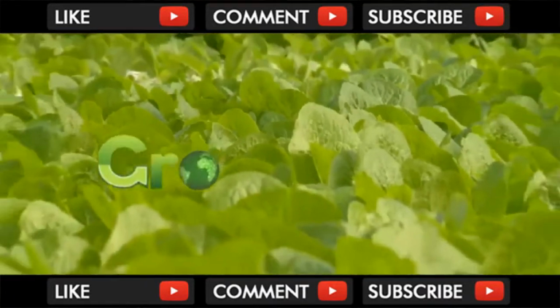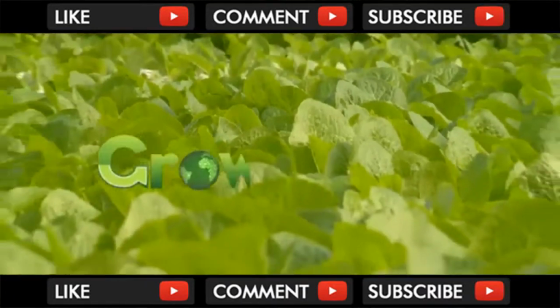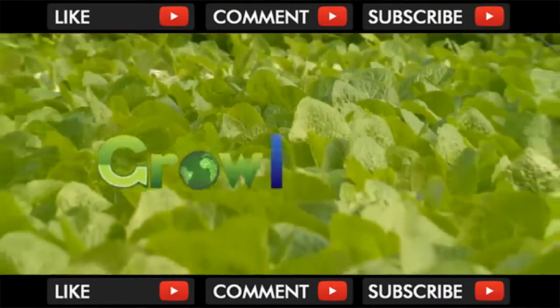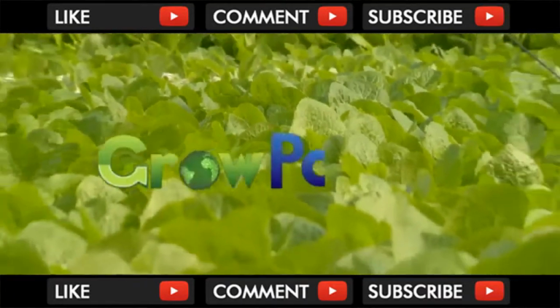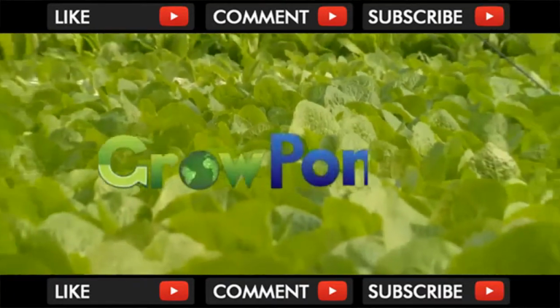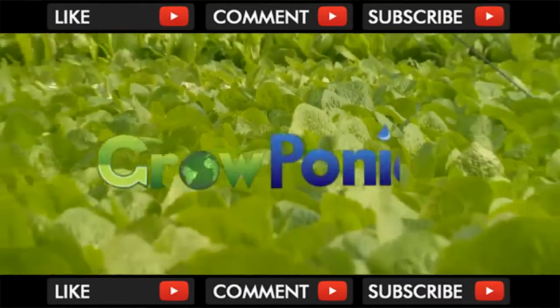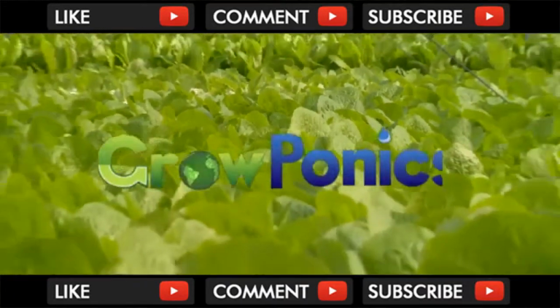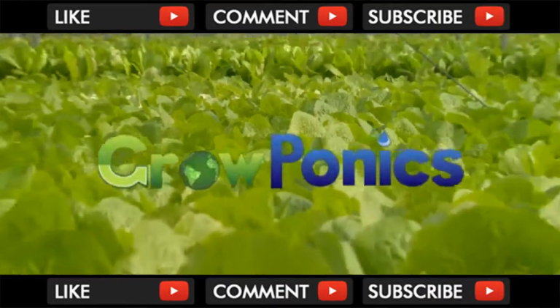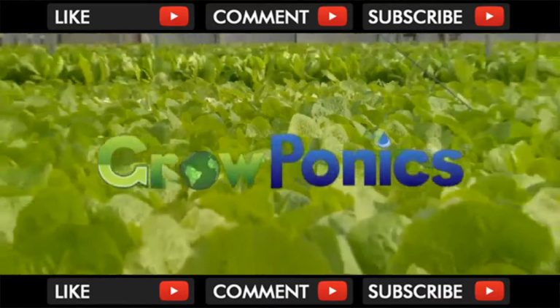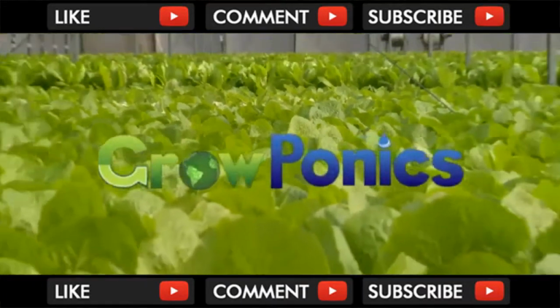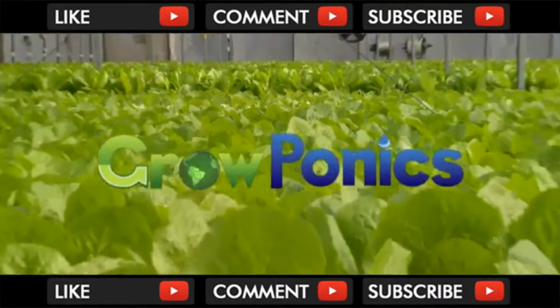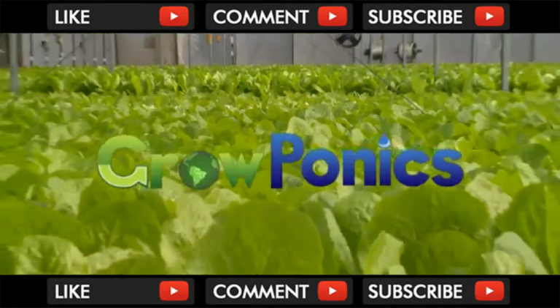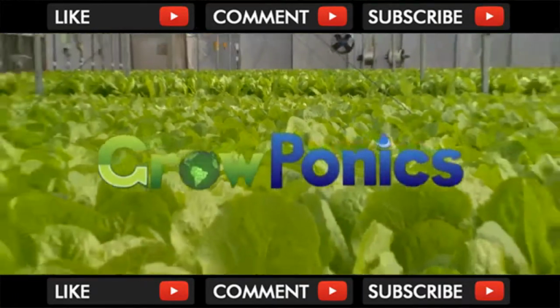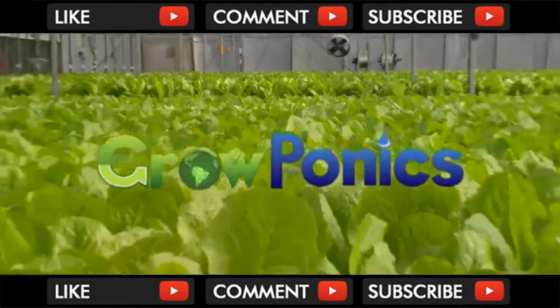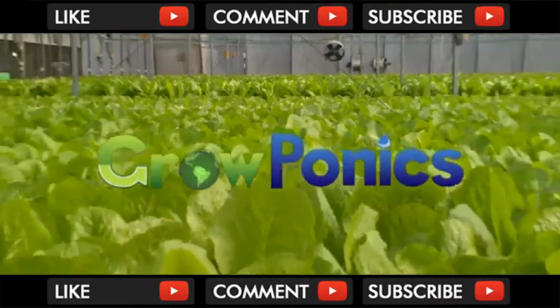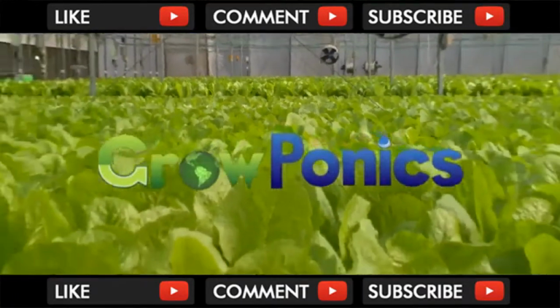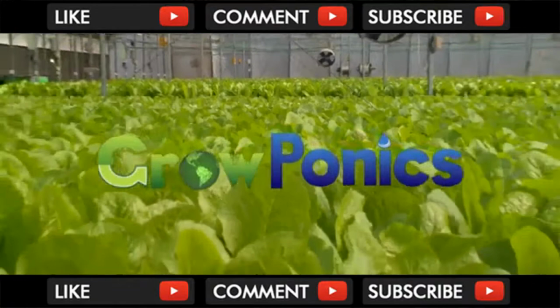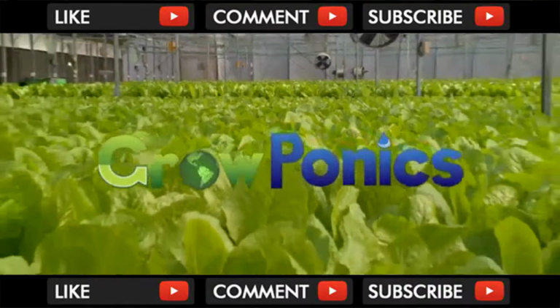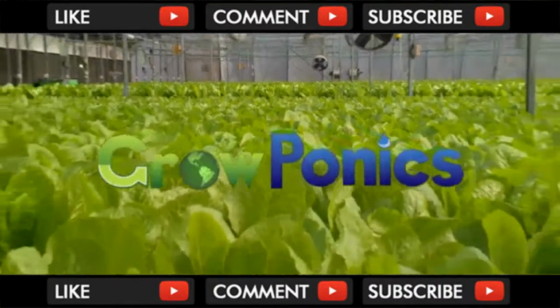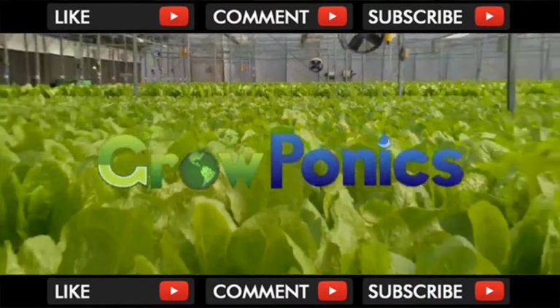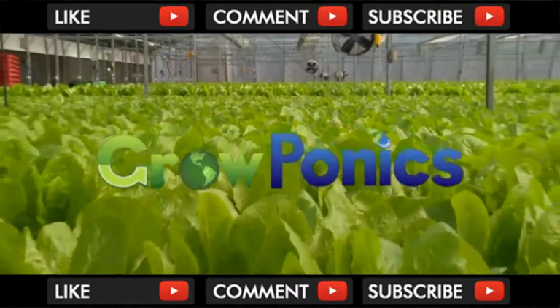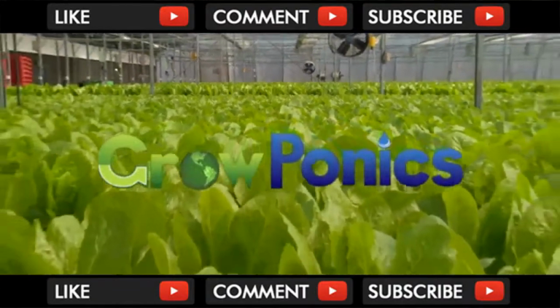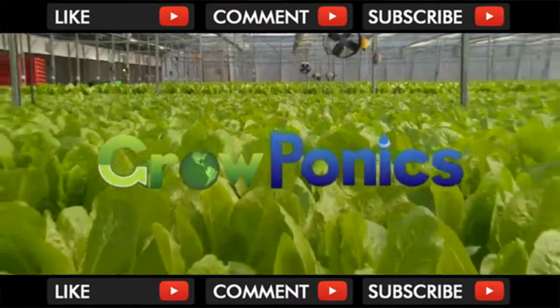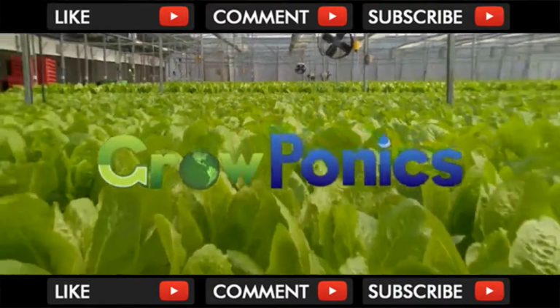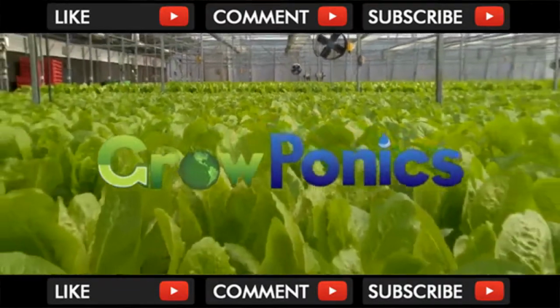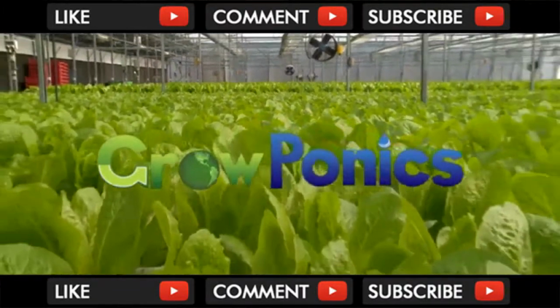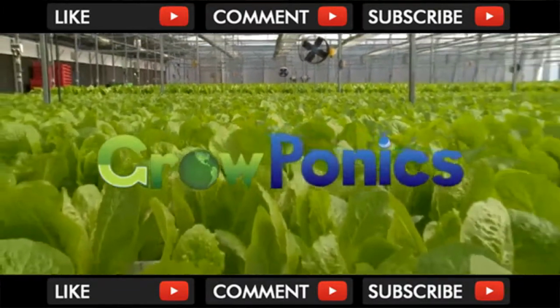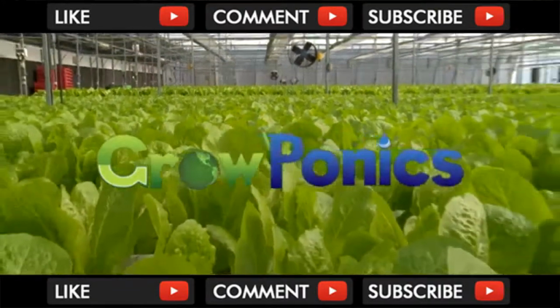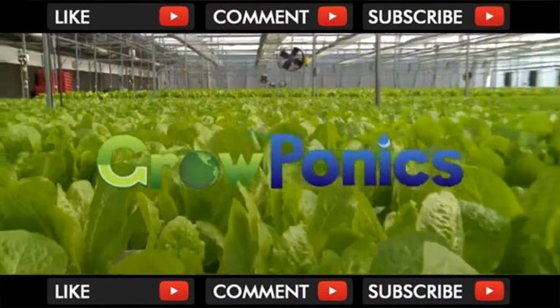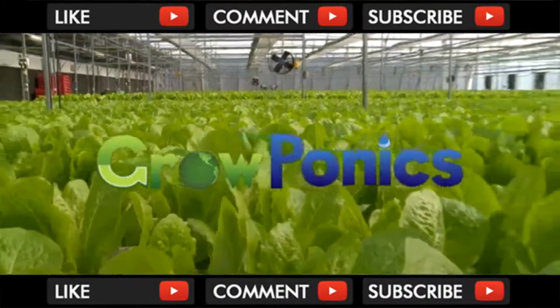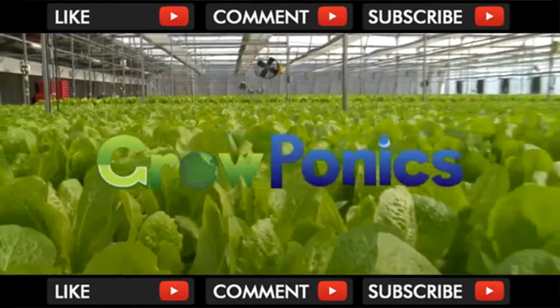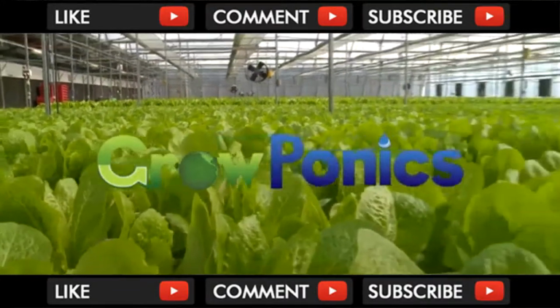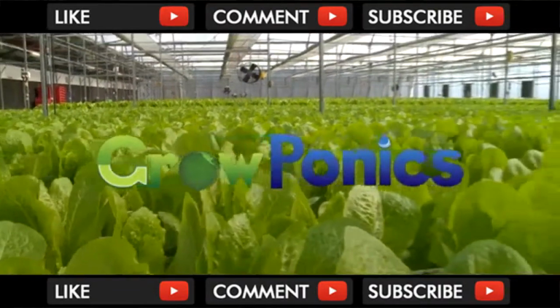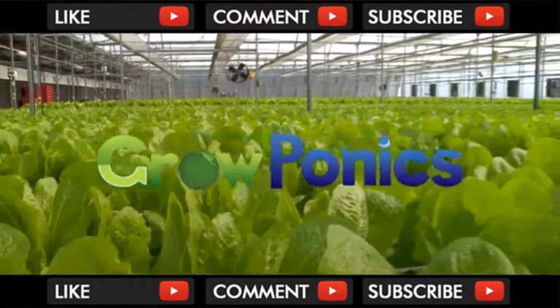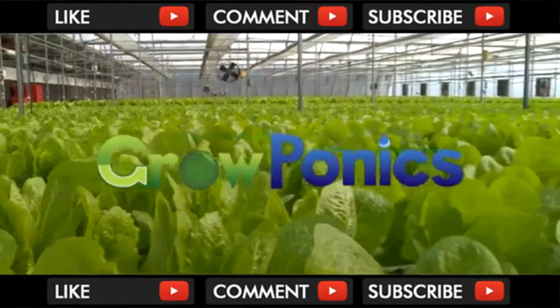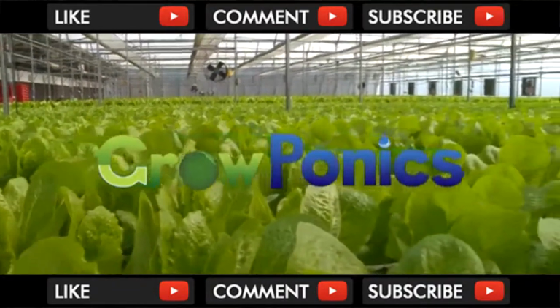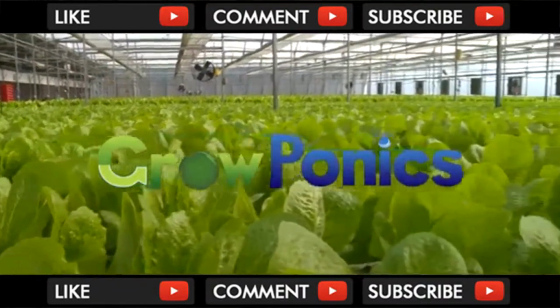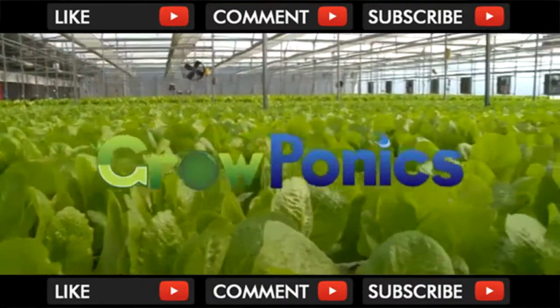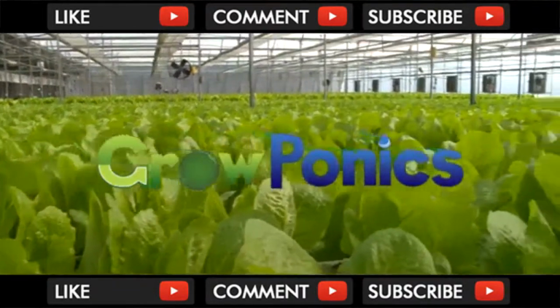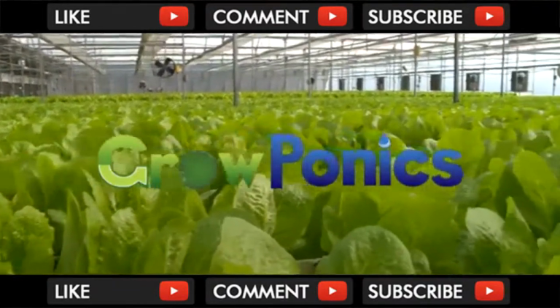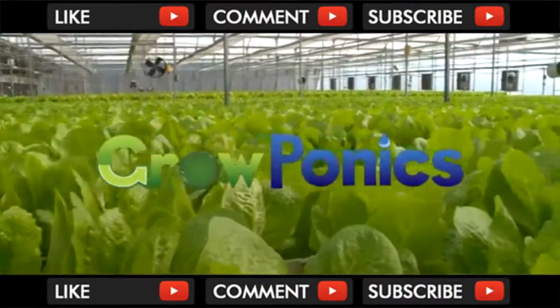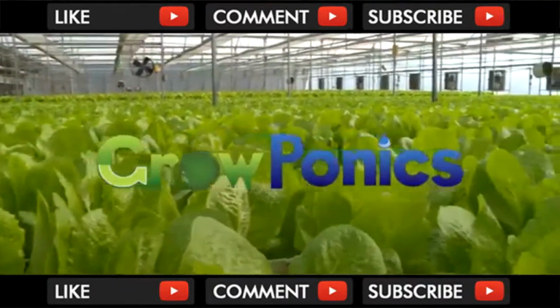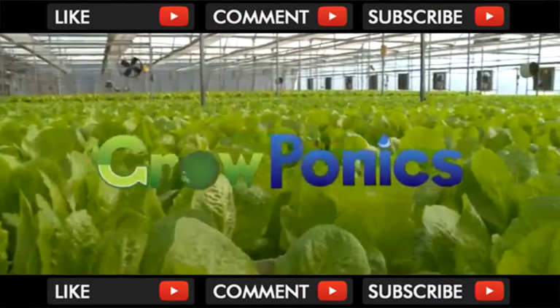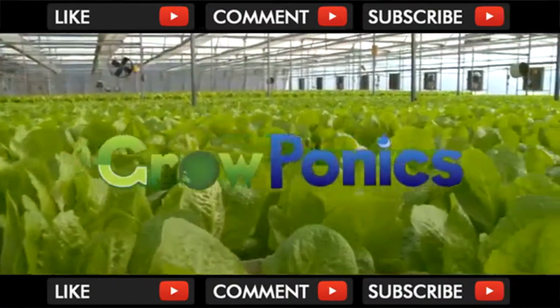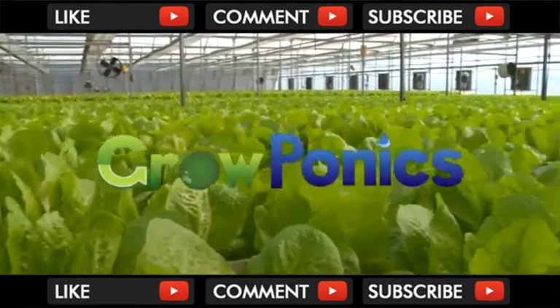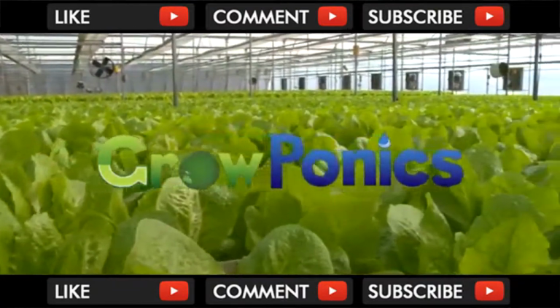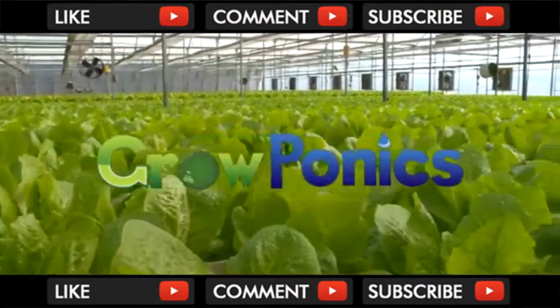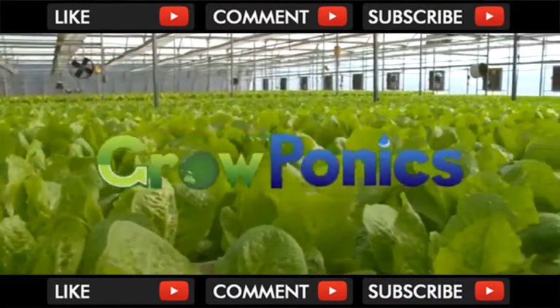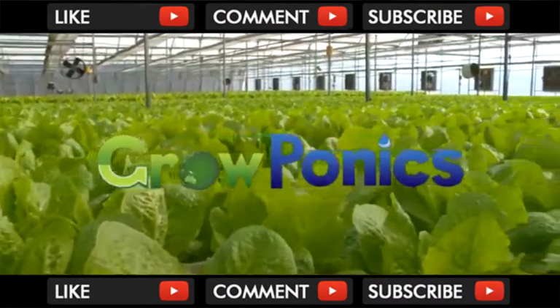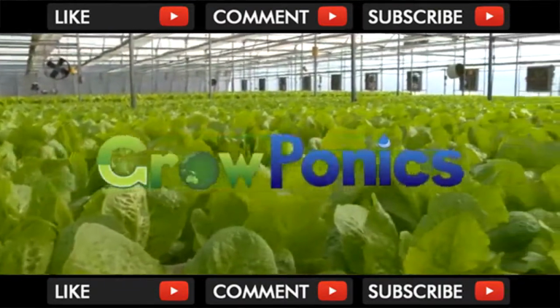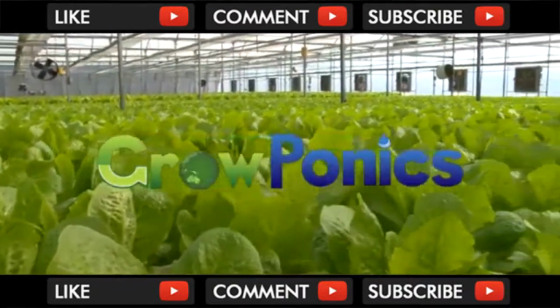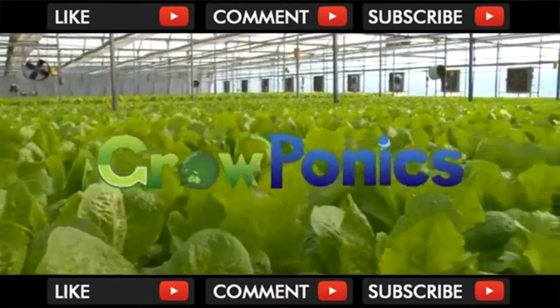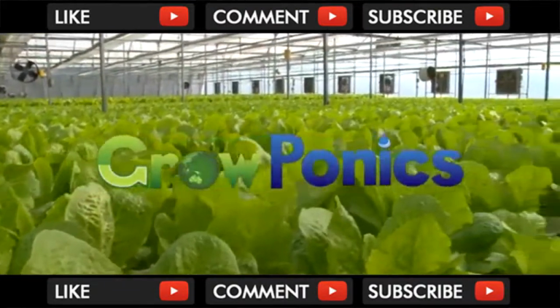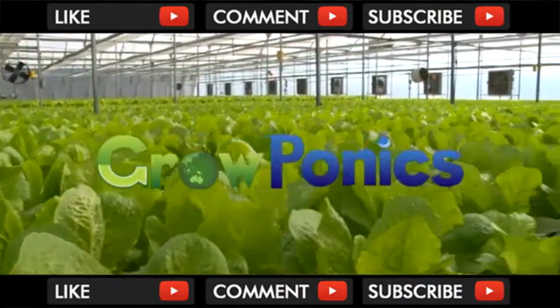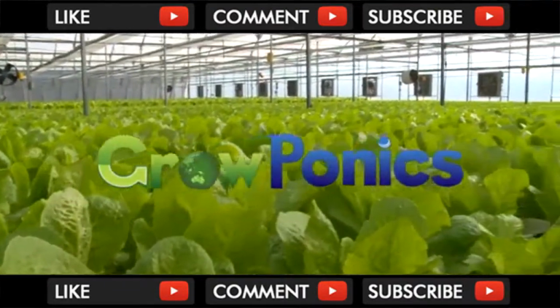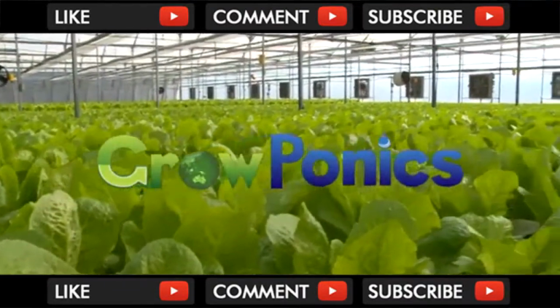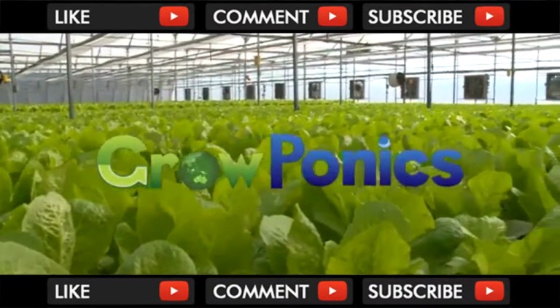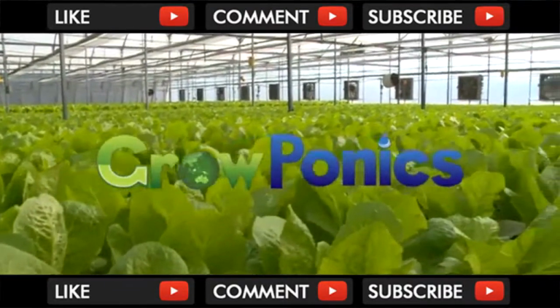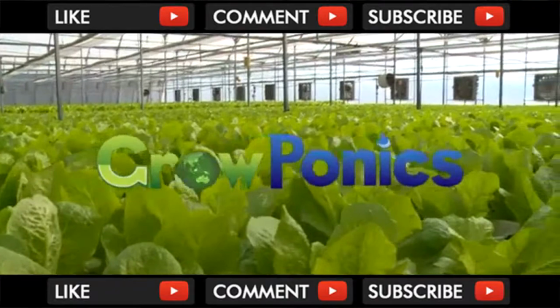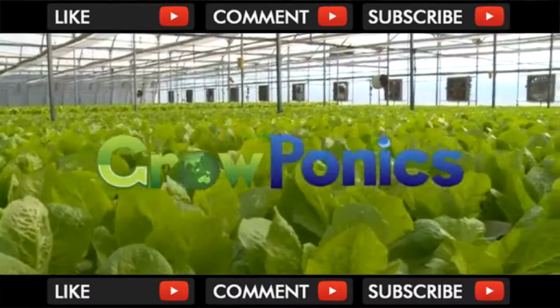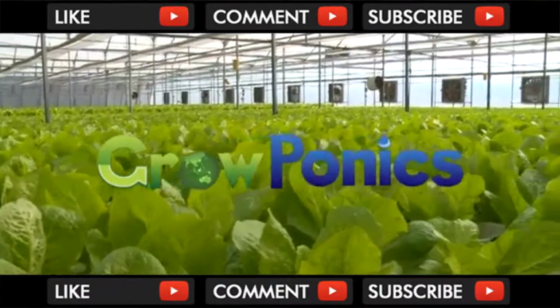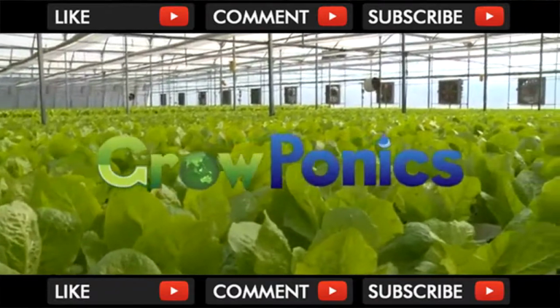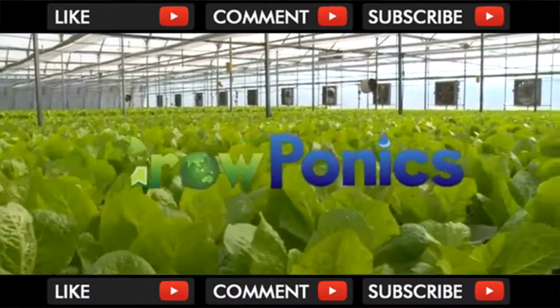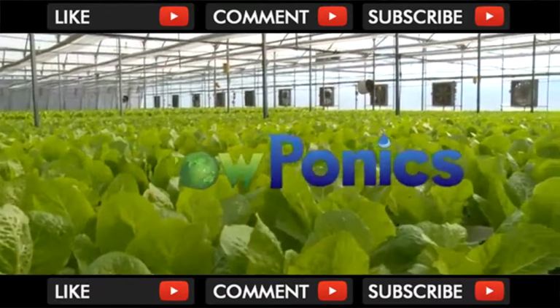Groponics — saving on land, water and costly manpower, enabling the best quality, lowest cost produce to be locally grown anywhere.